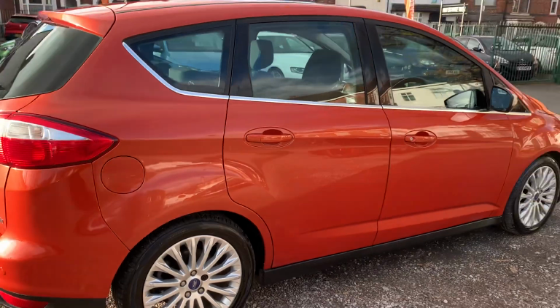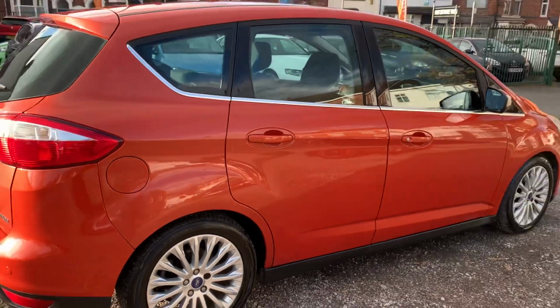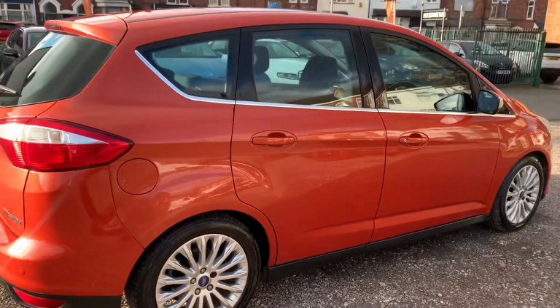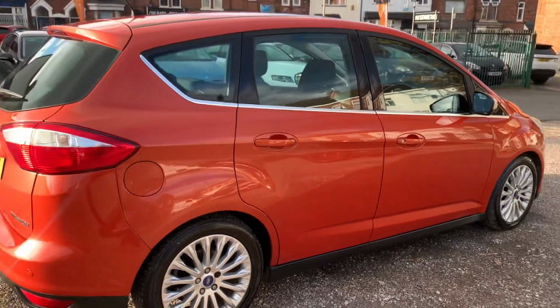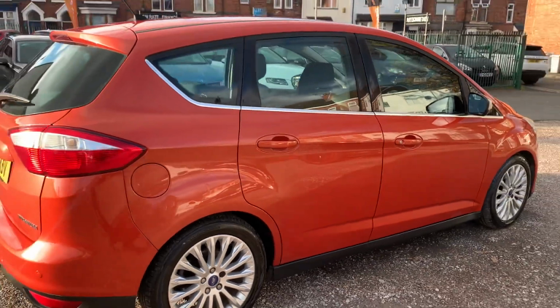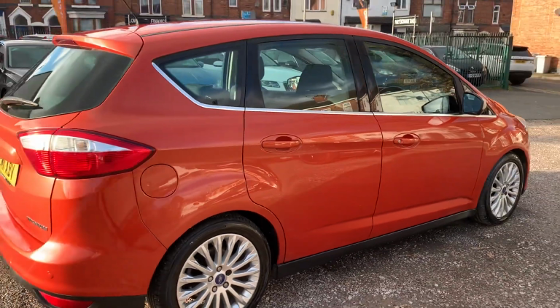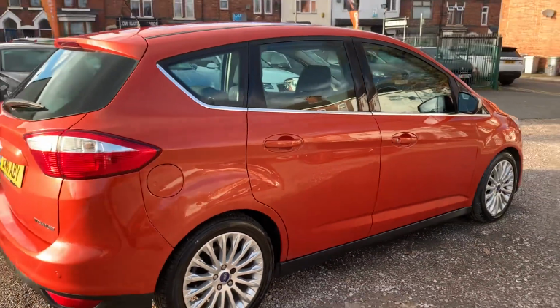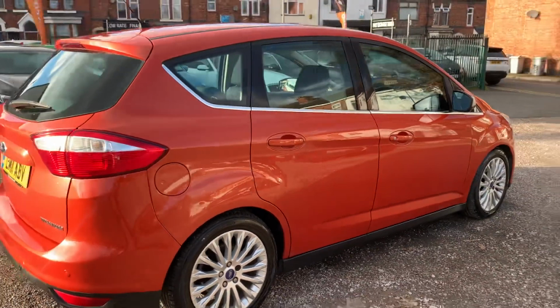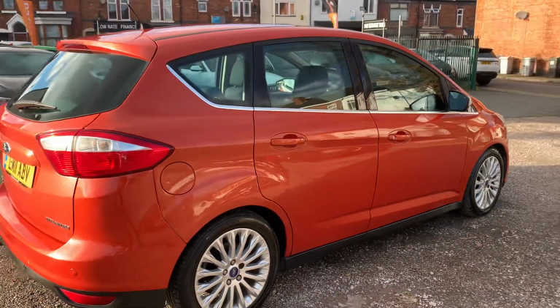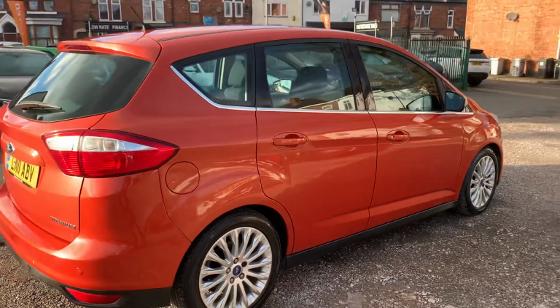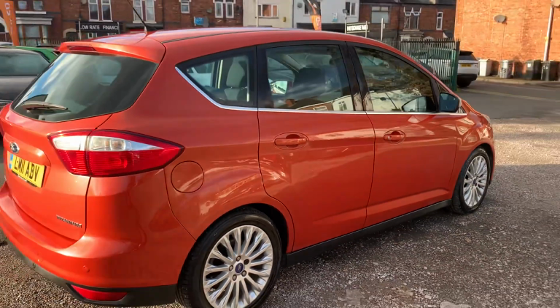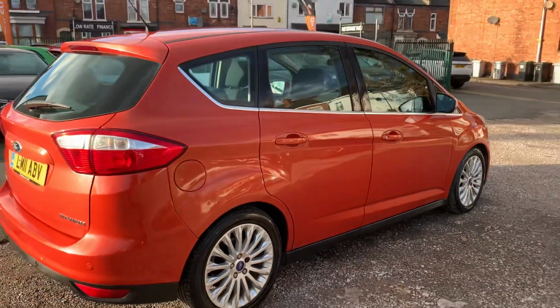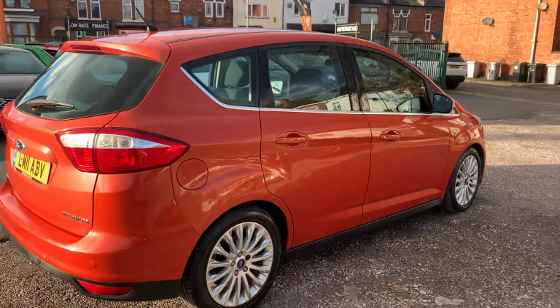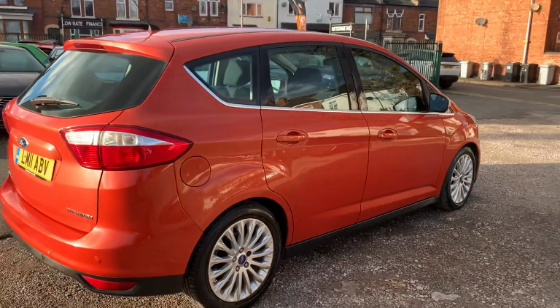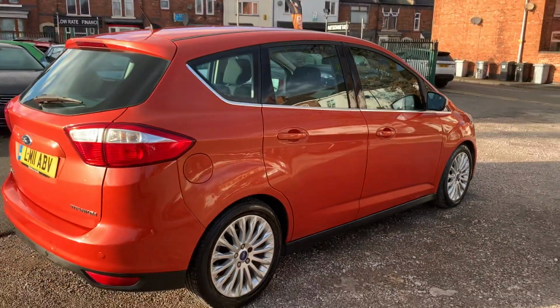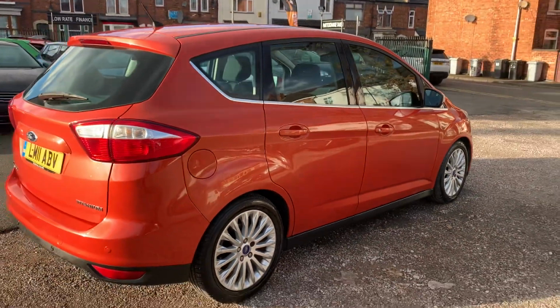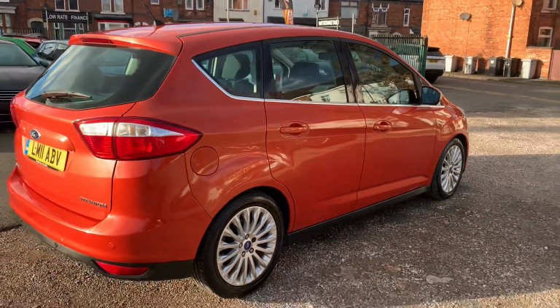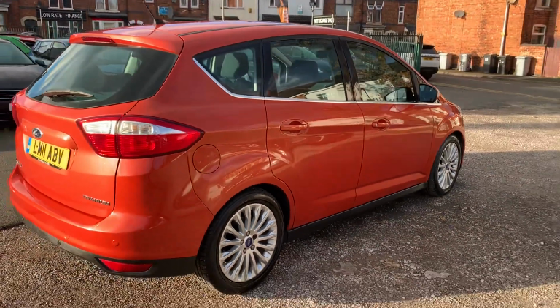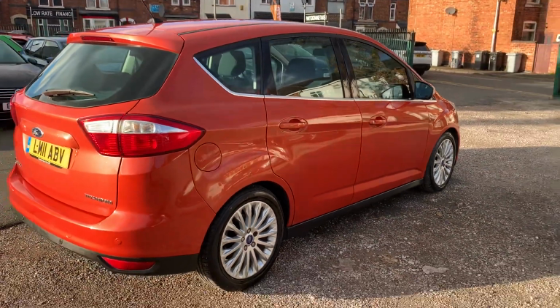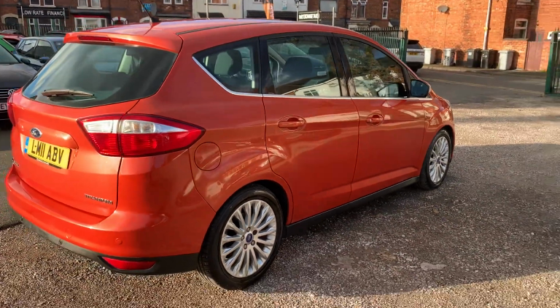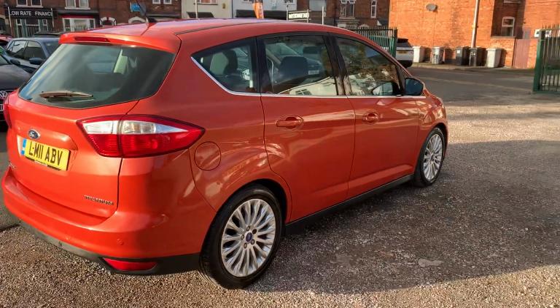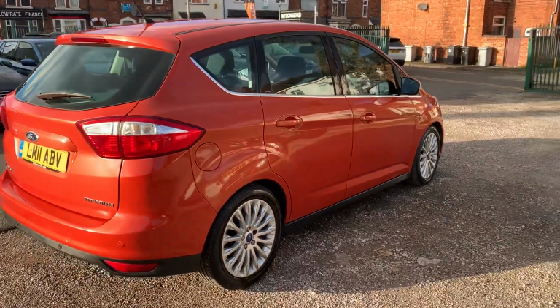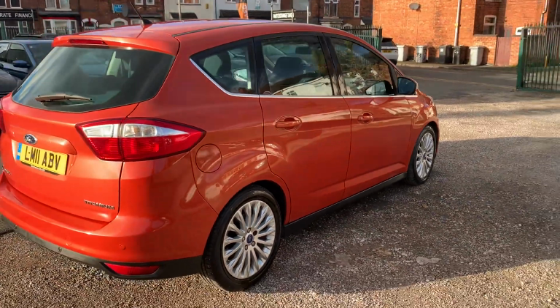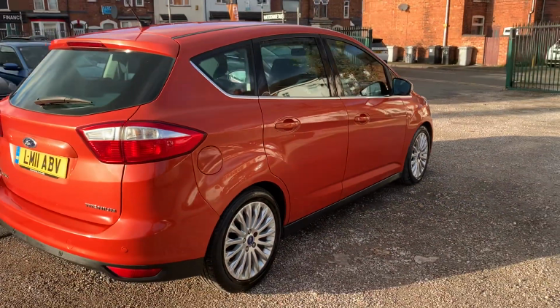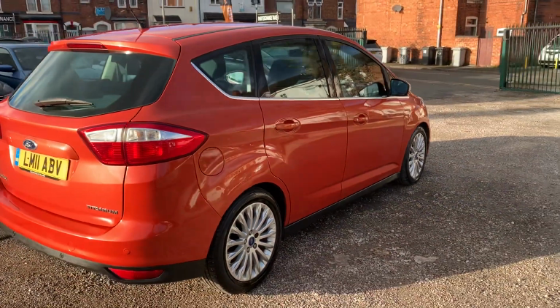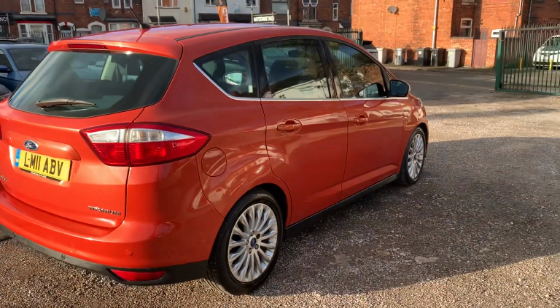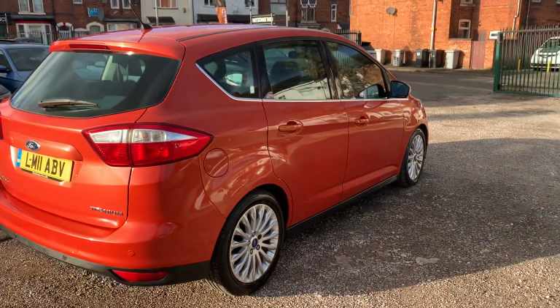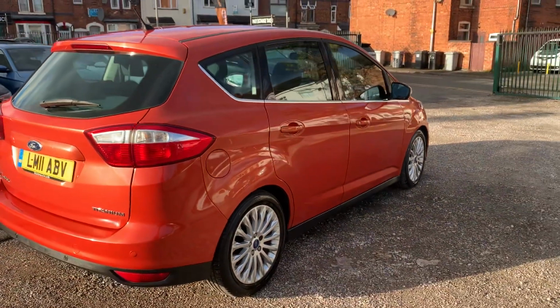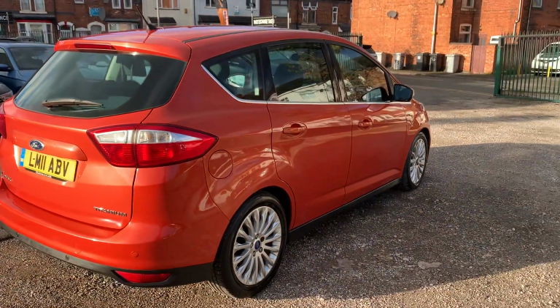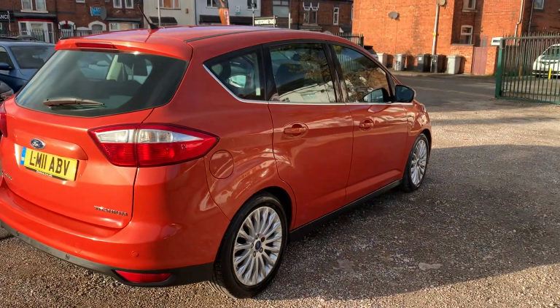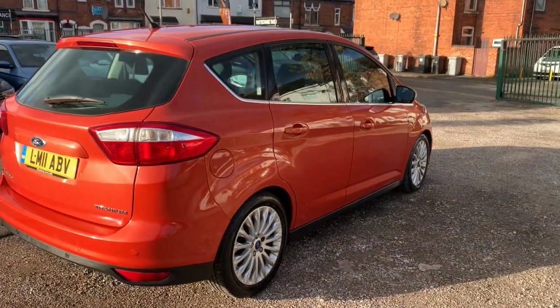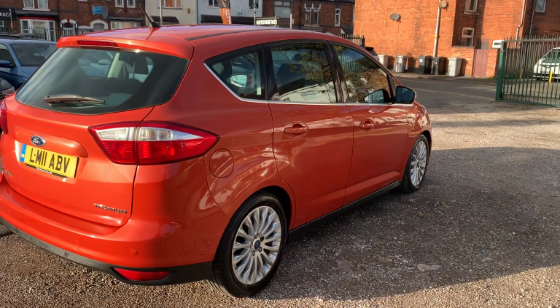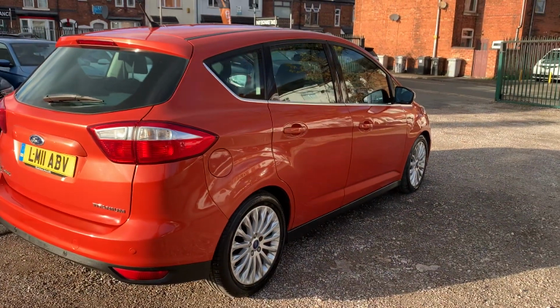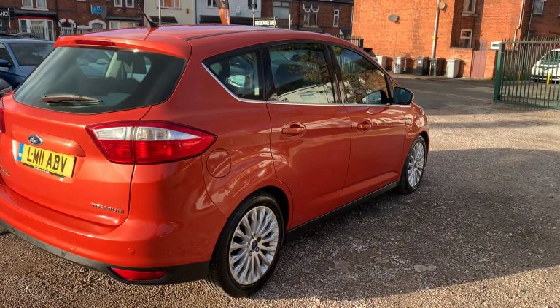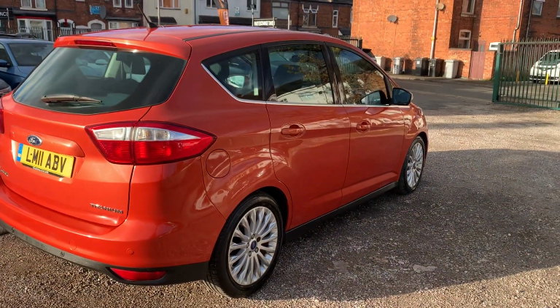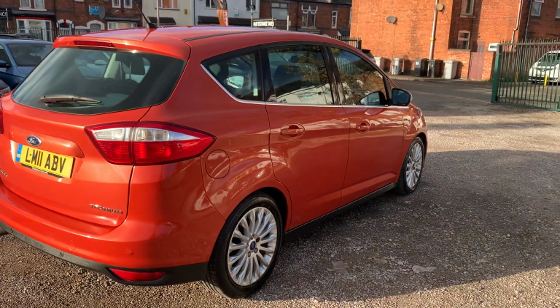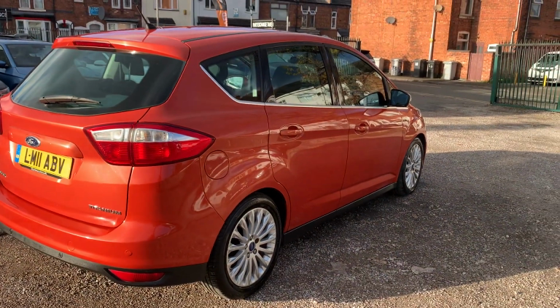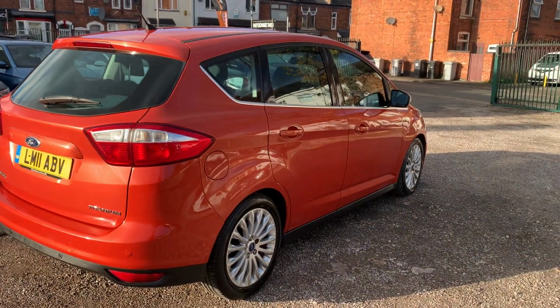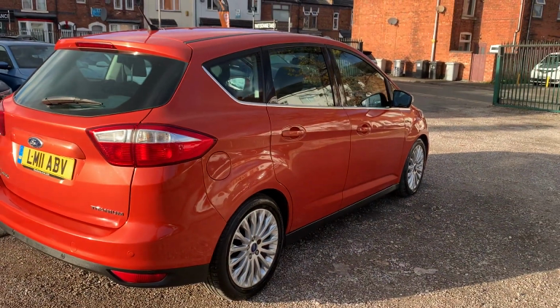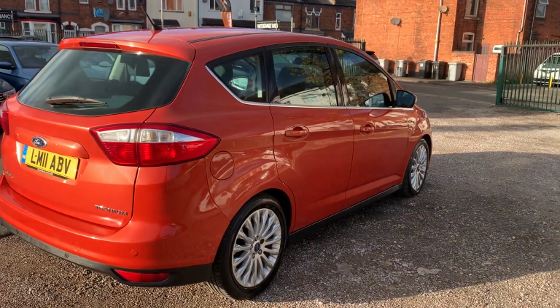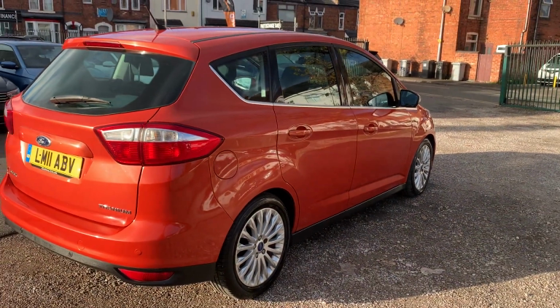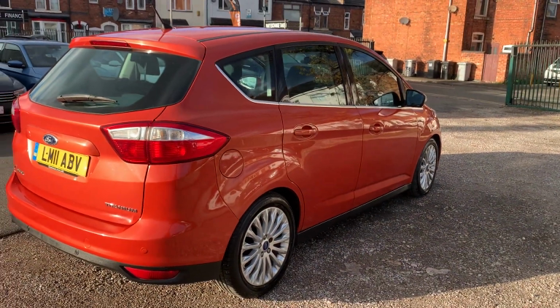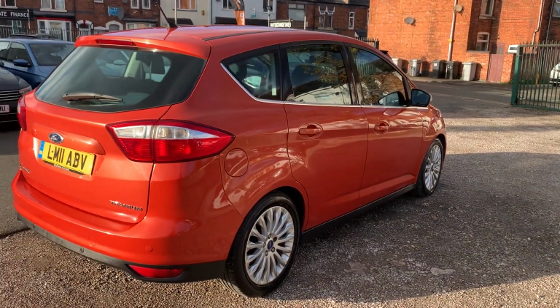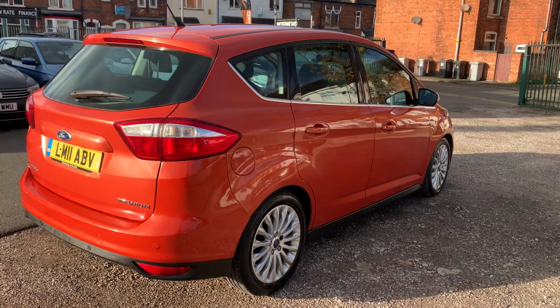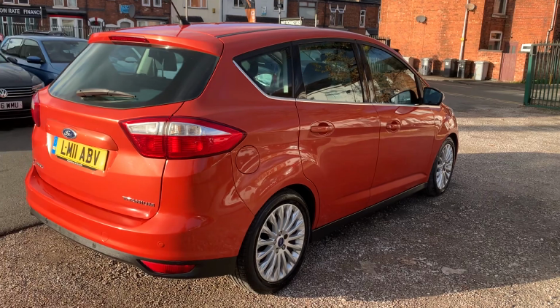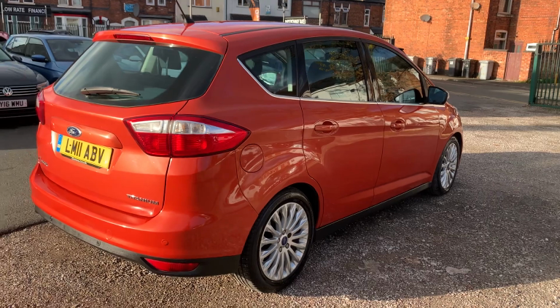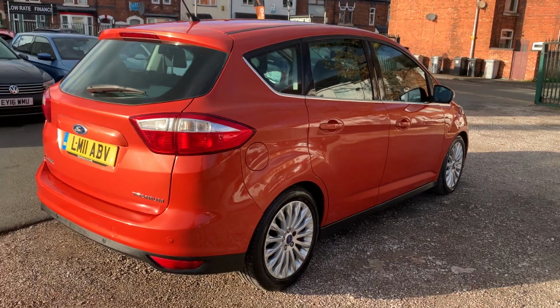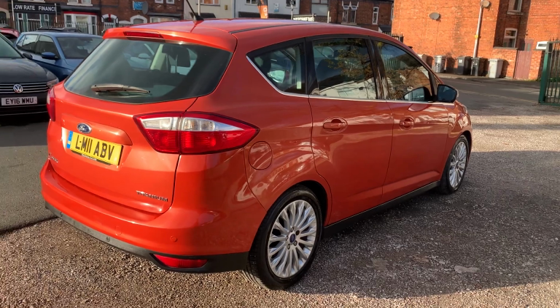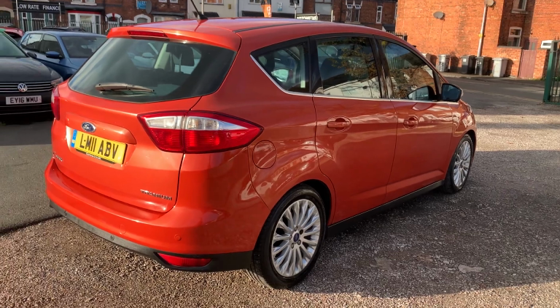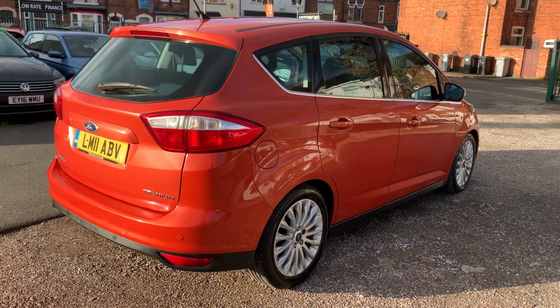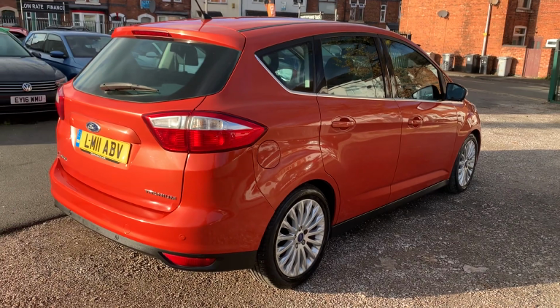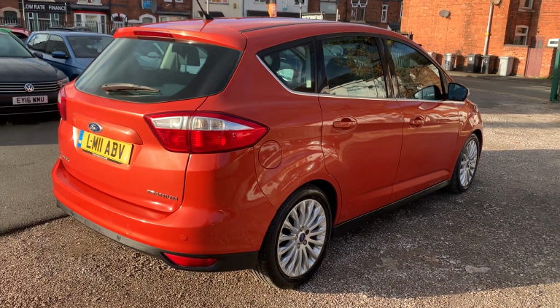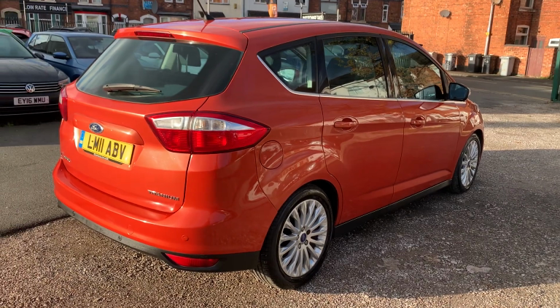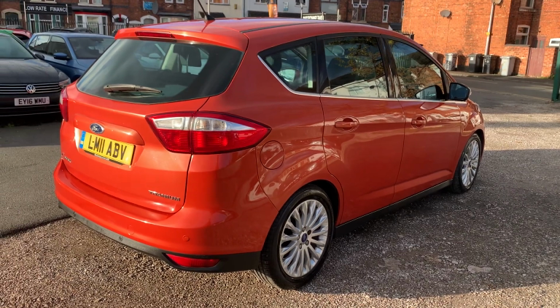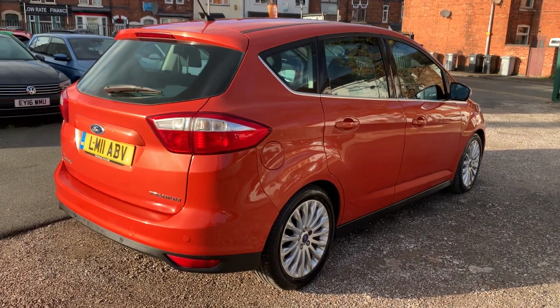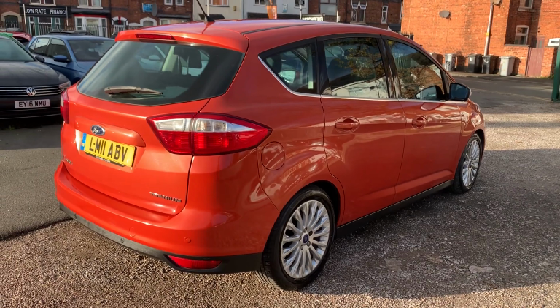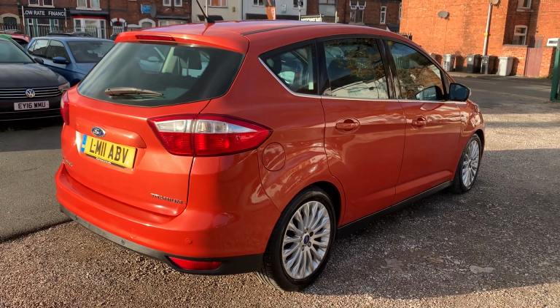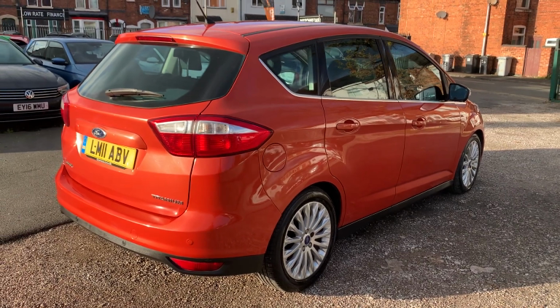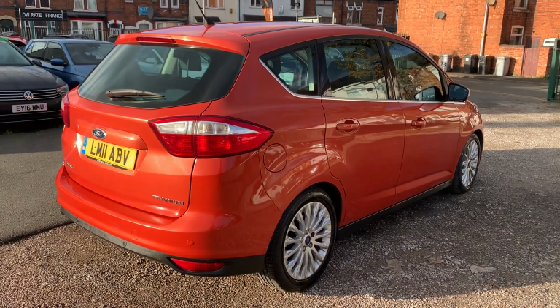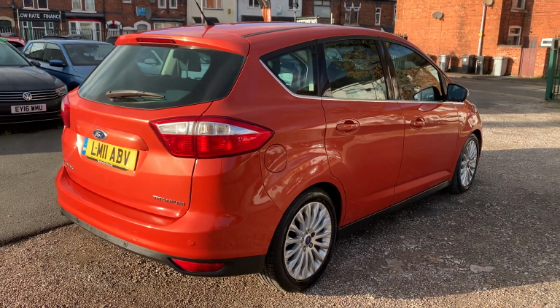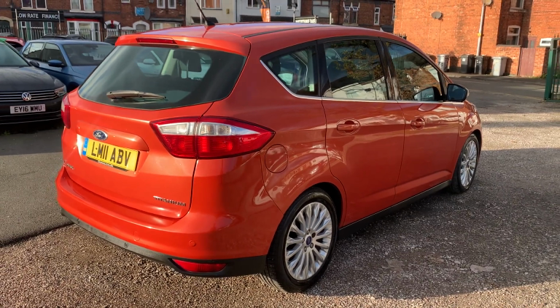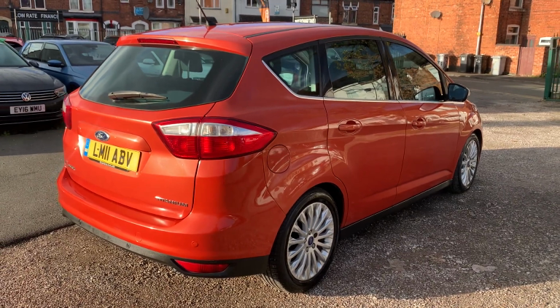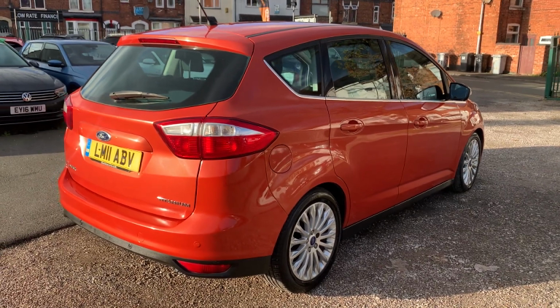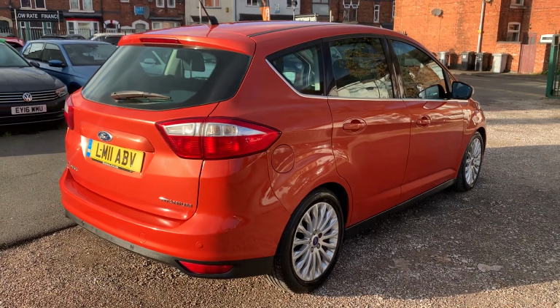Car drives absolutely spot-on. Diesel engine, nice and economical. Auto gearbox, silky smooth.